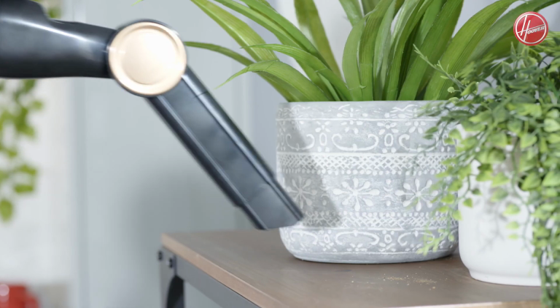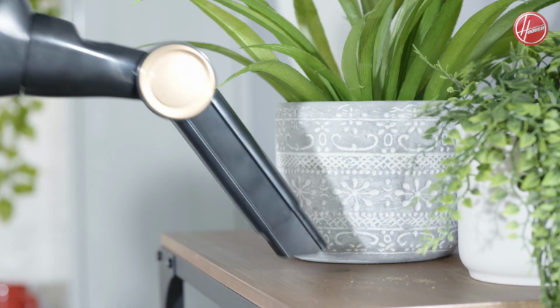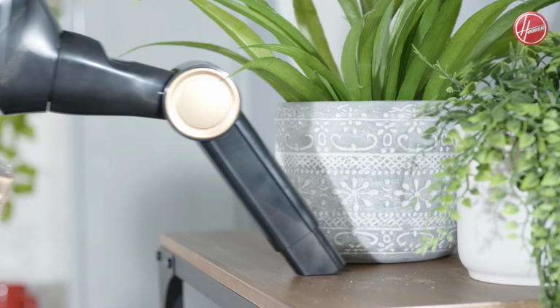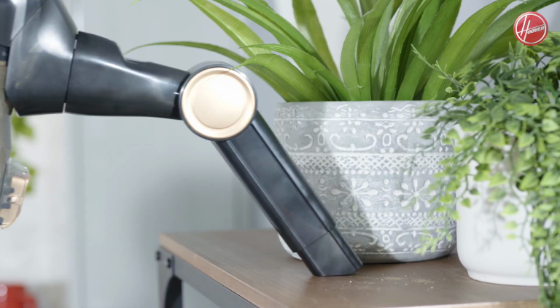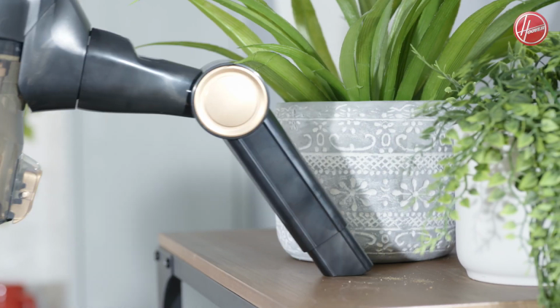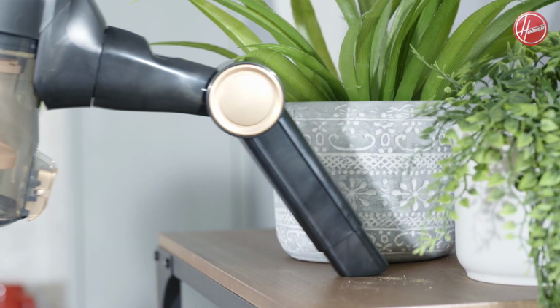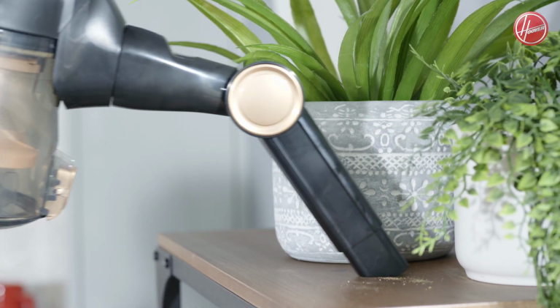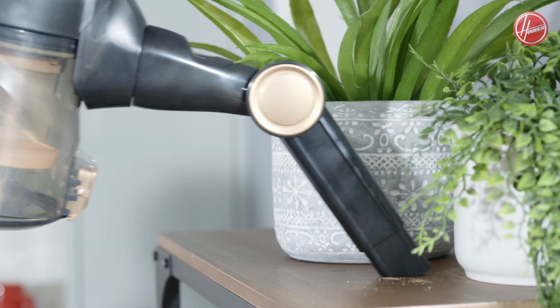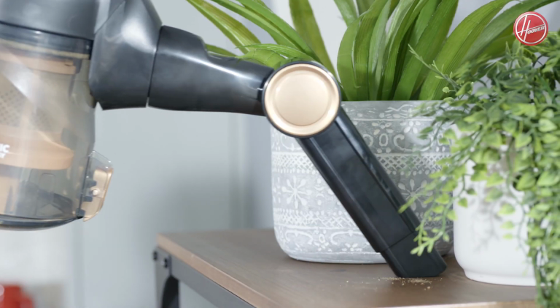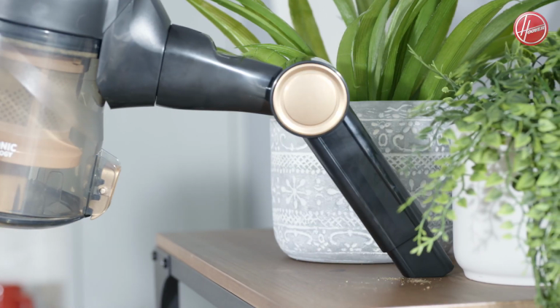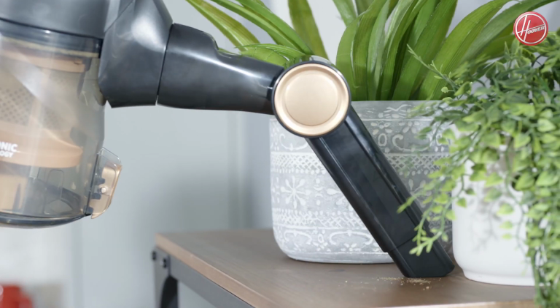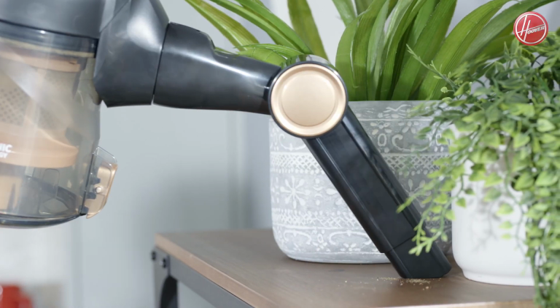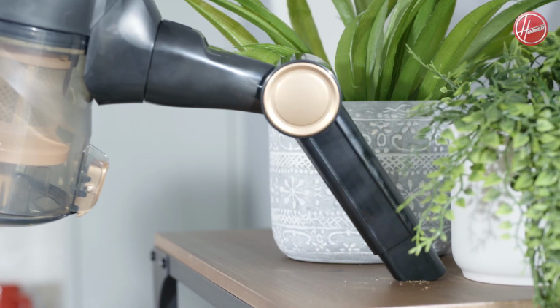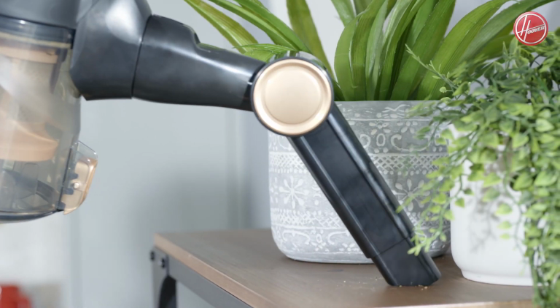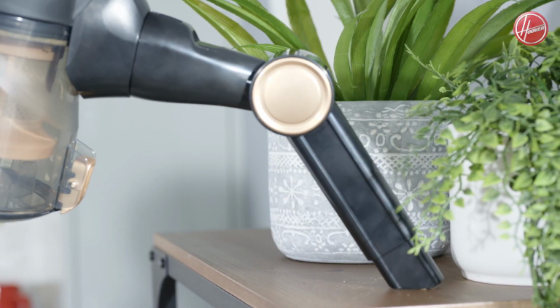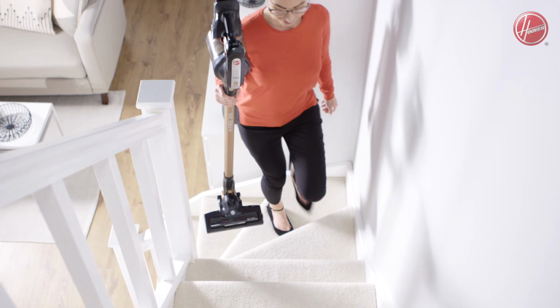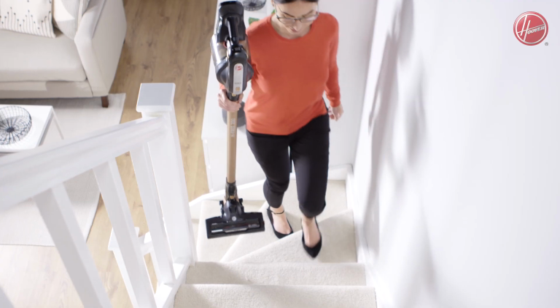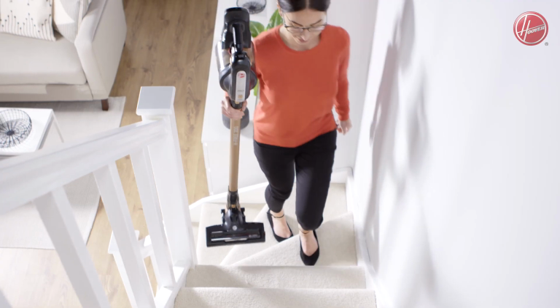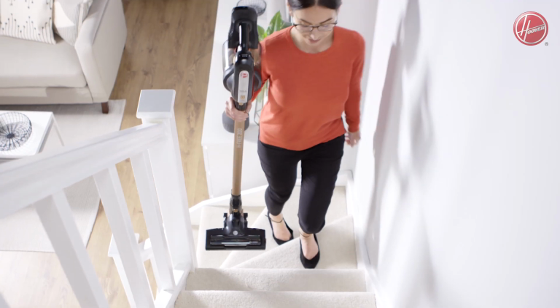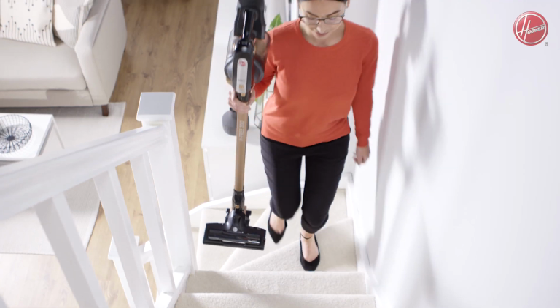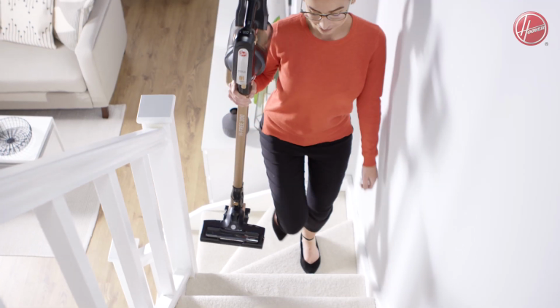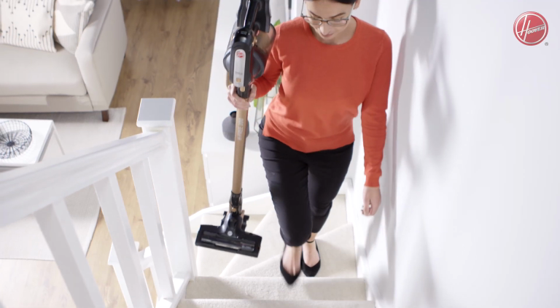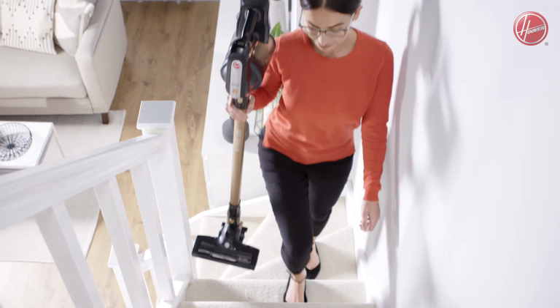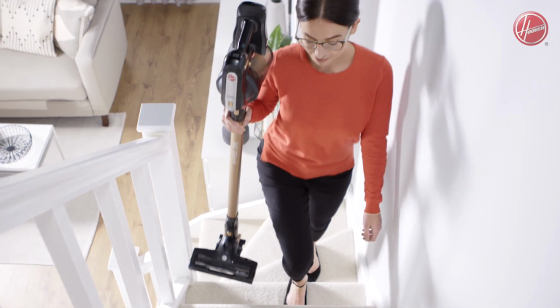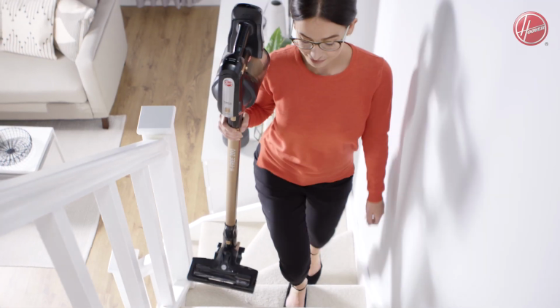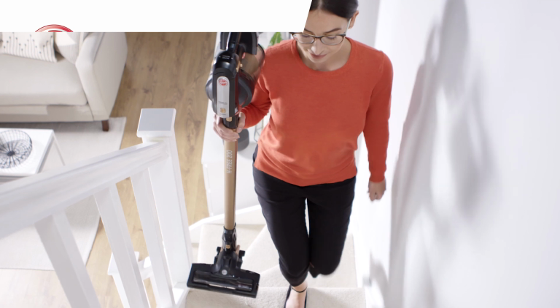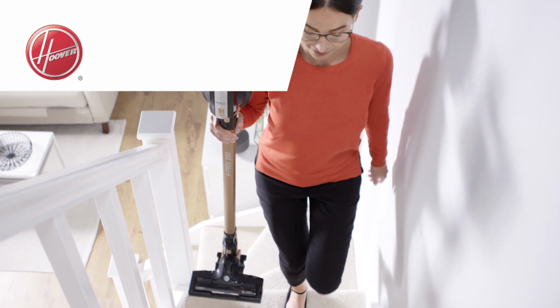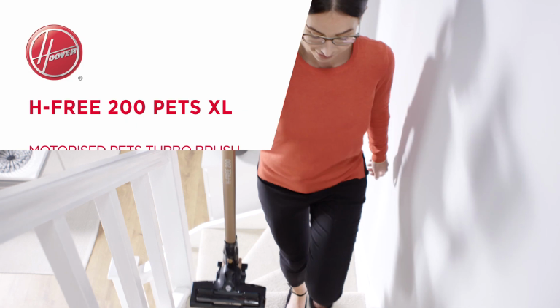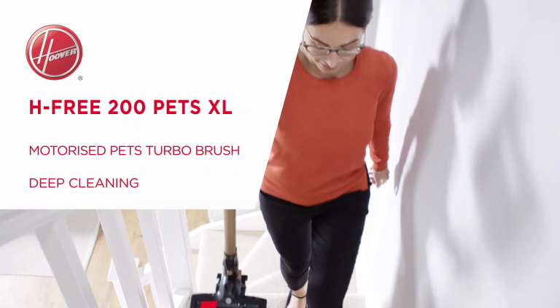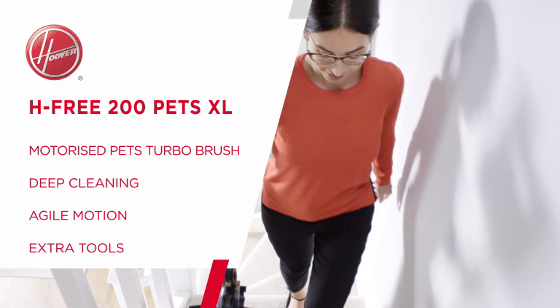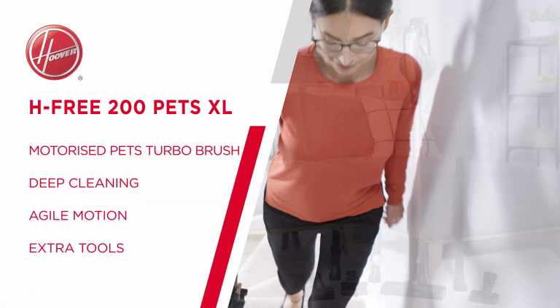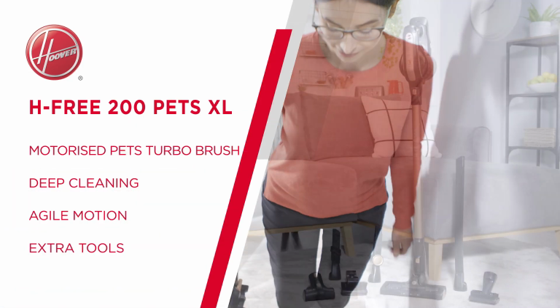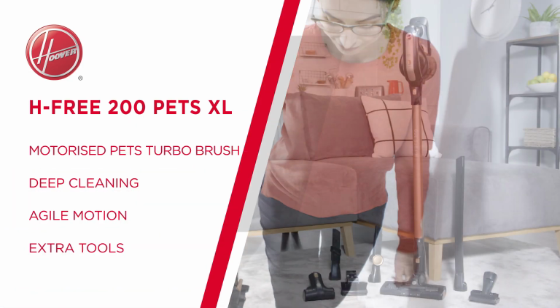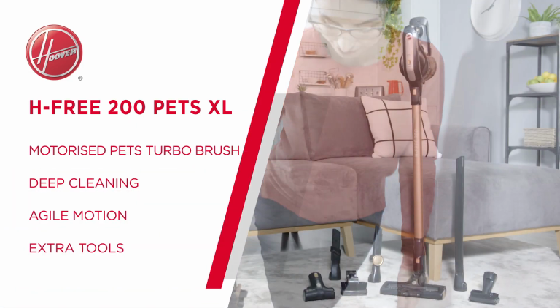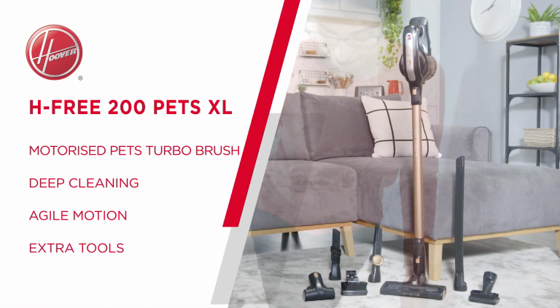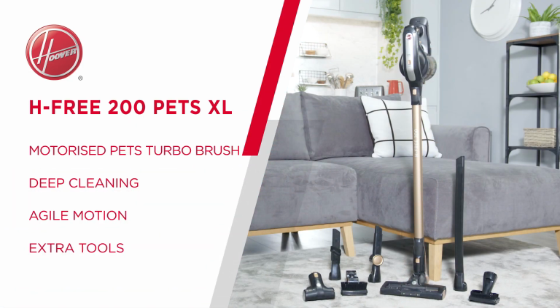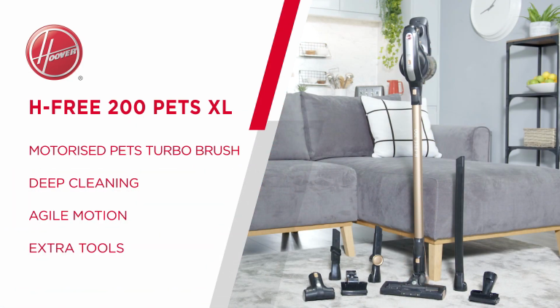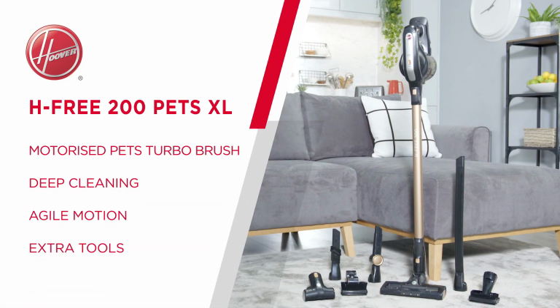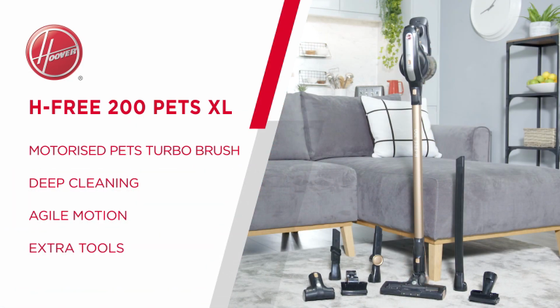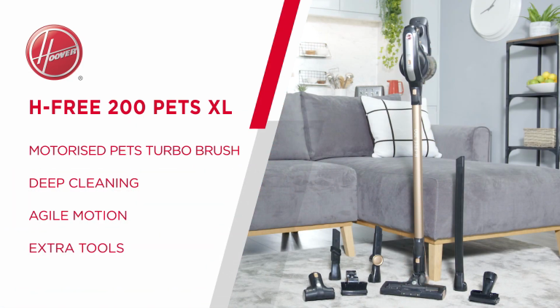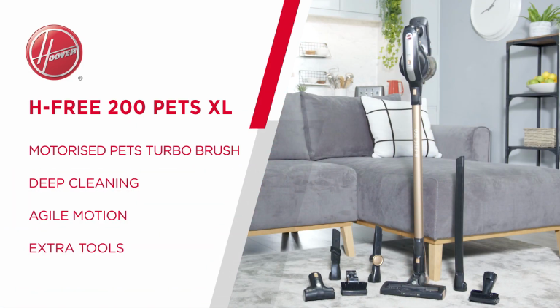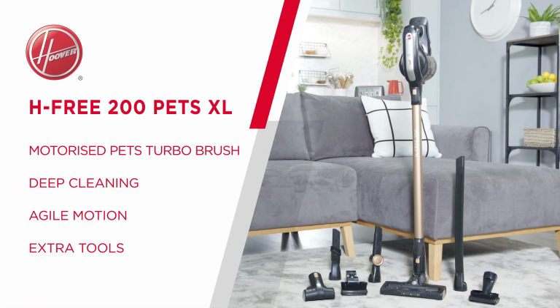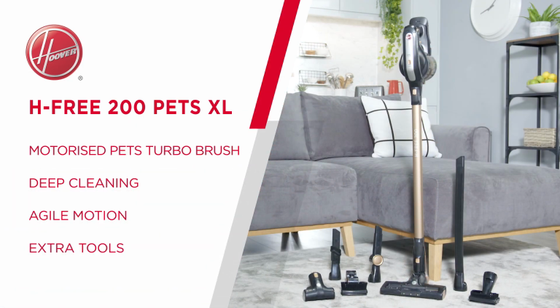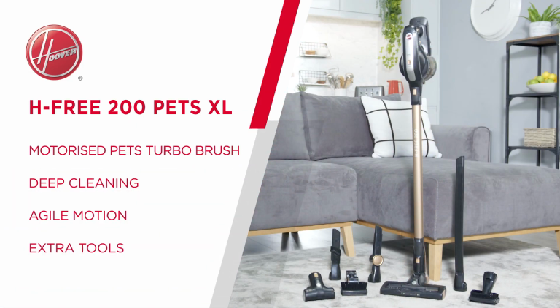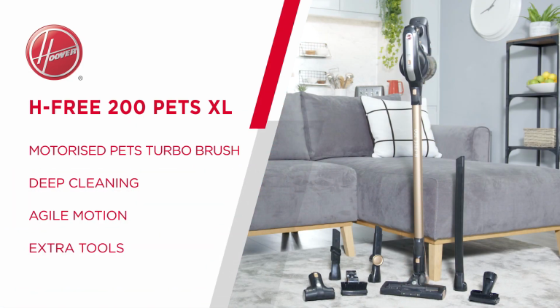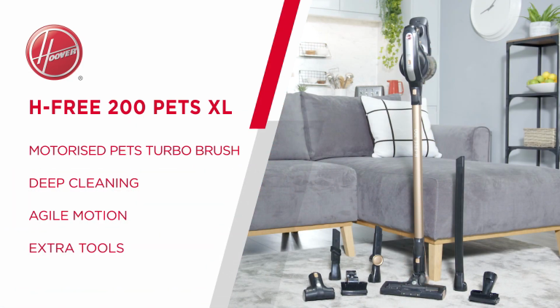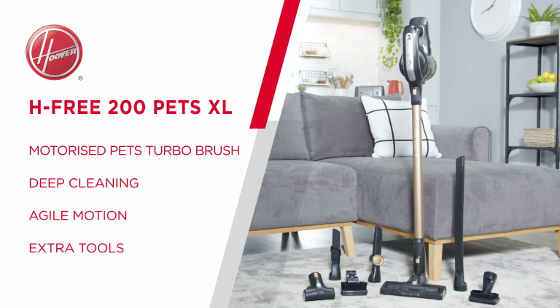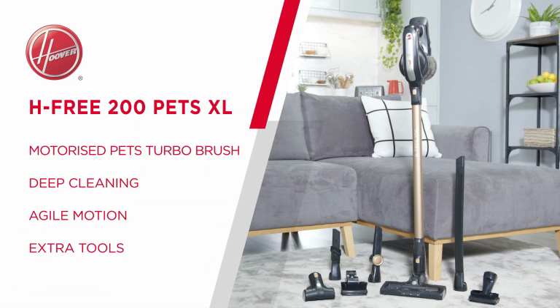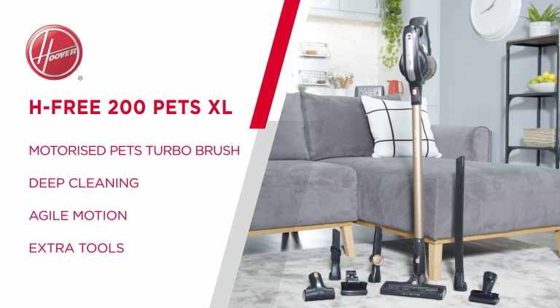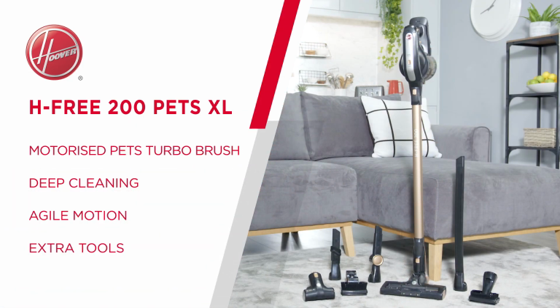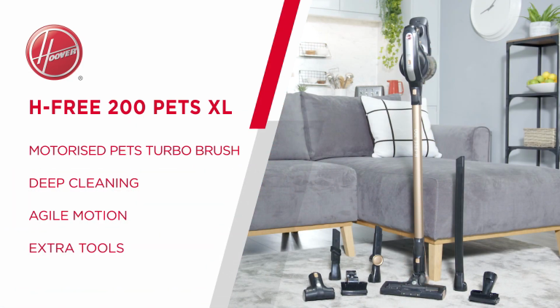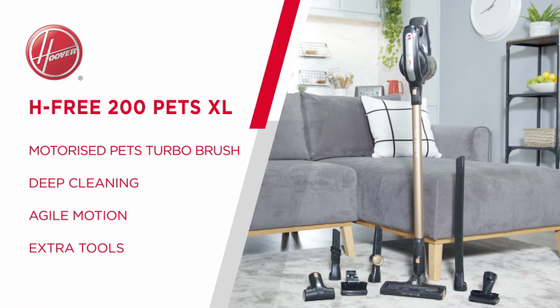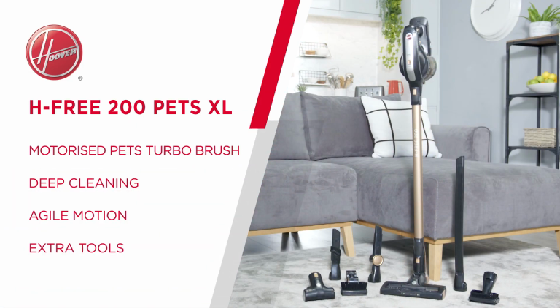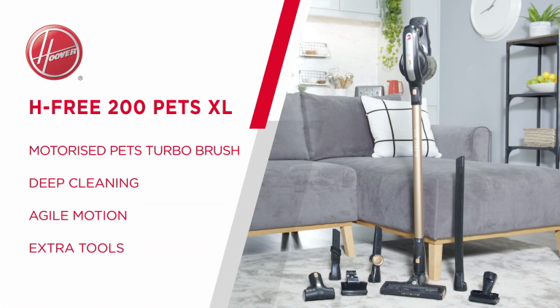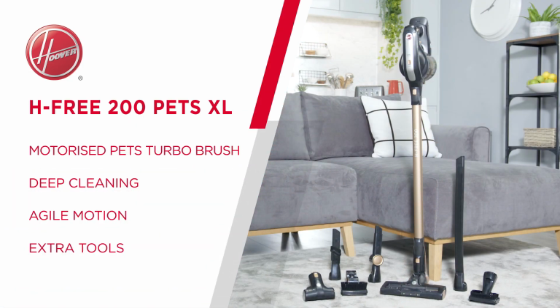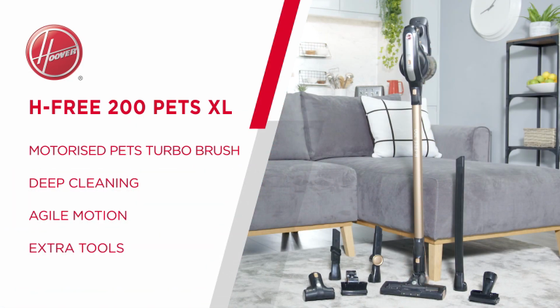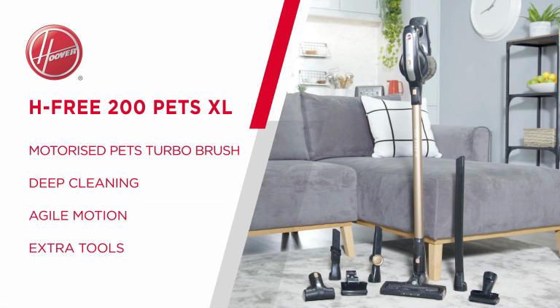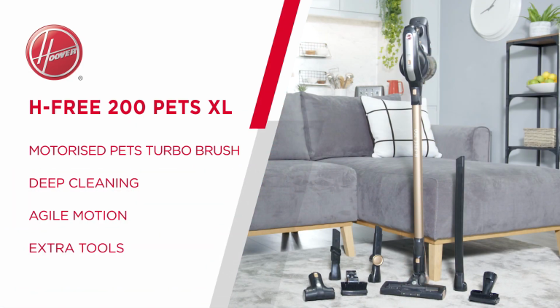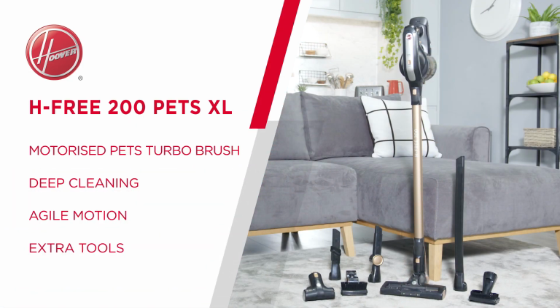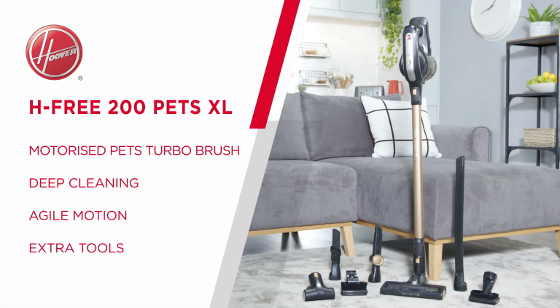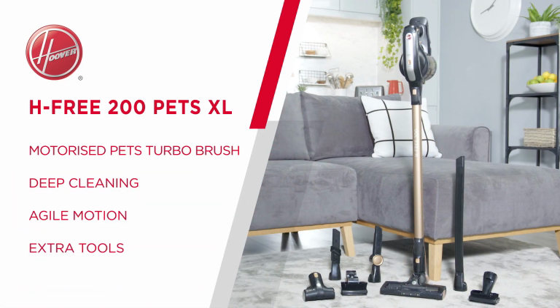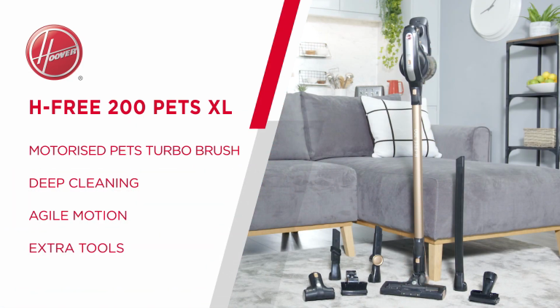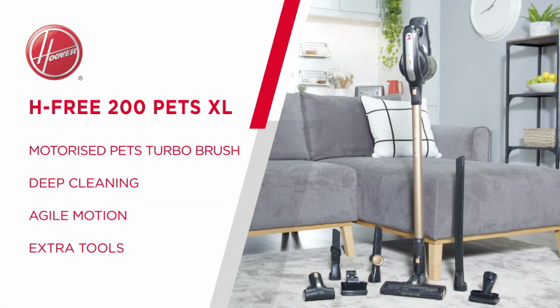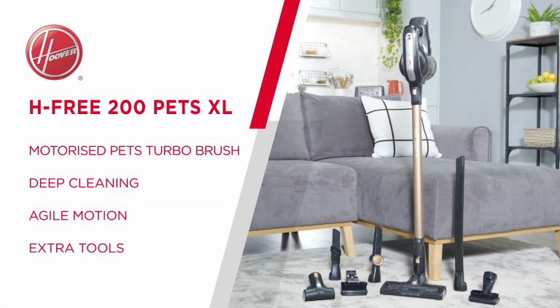With its sleek design and pet-friendly features, the Hoover H3-200 PETS XL vacuum will make cleaning your home effortless.